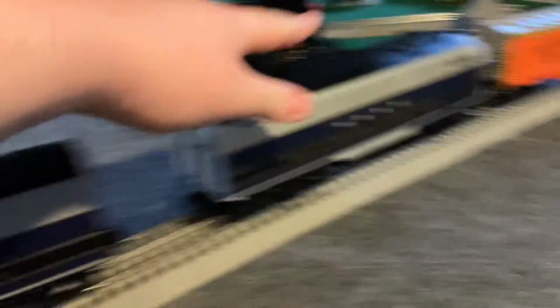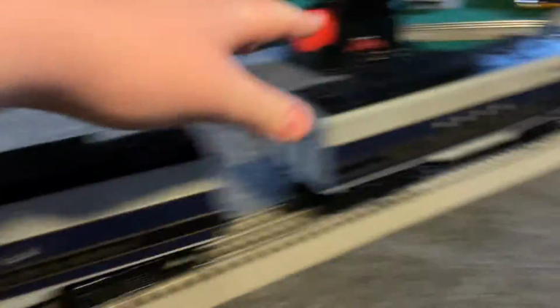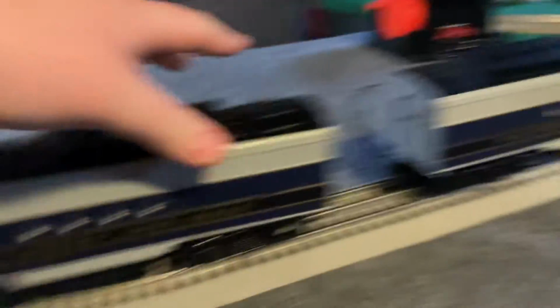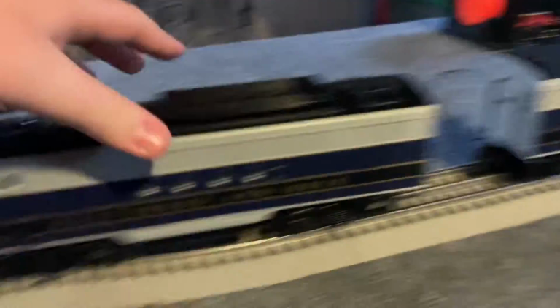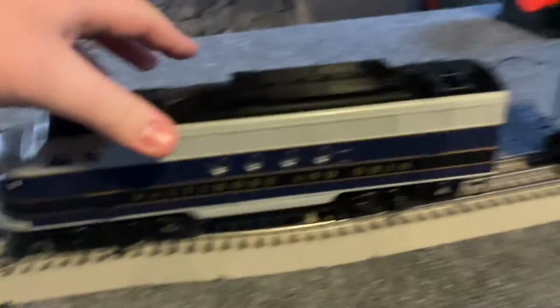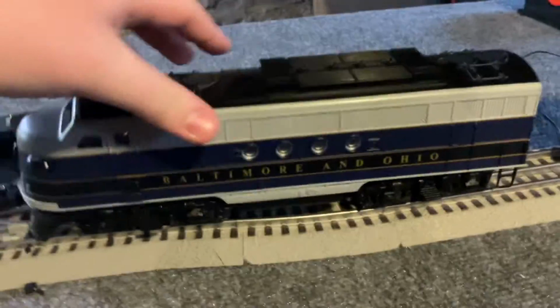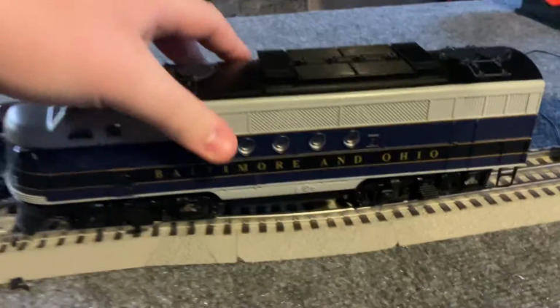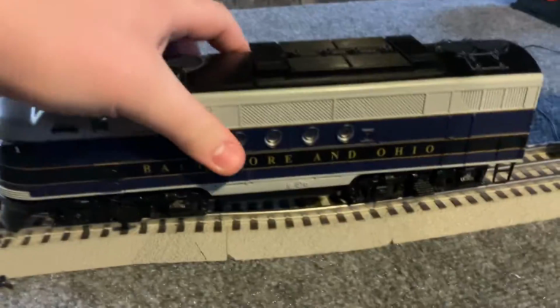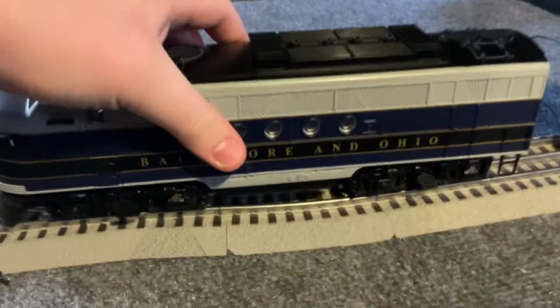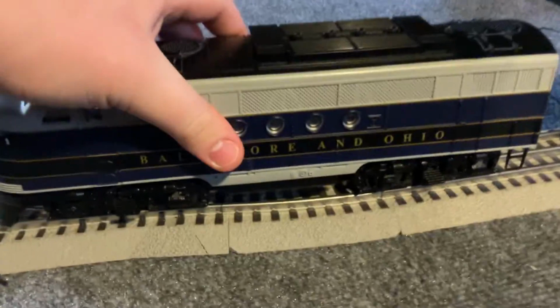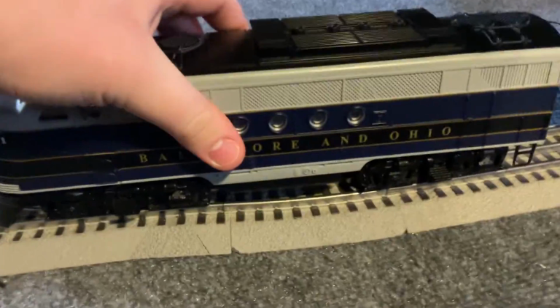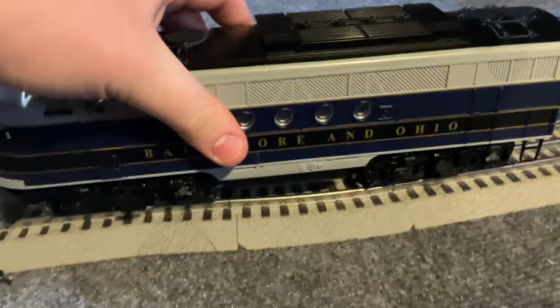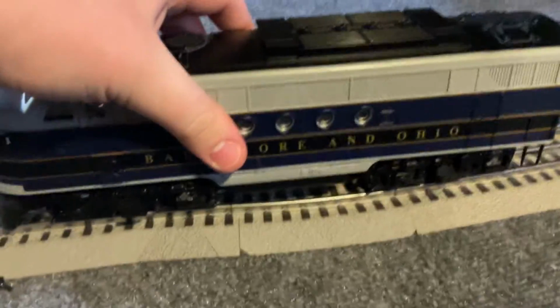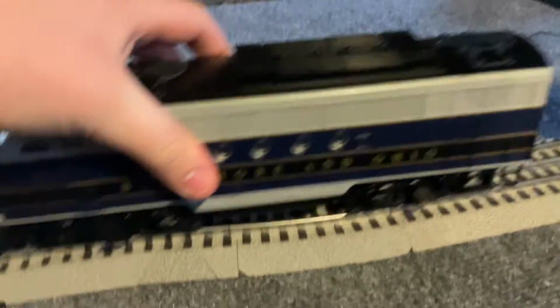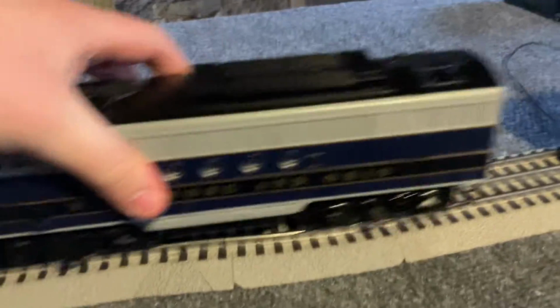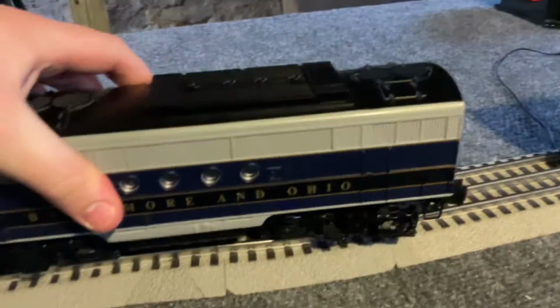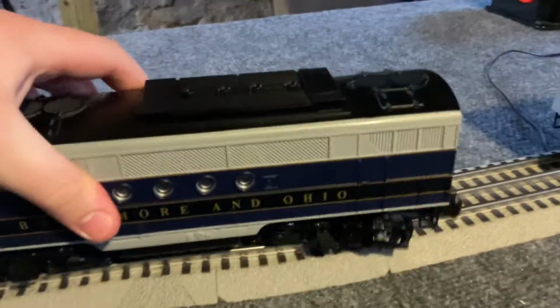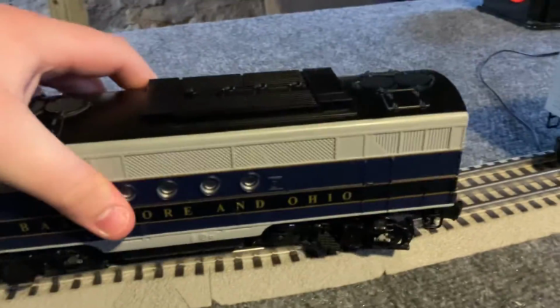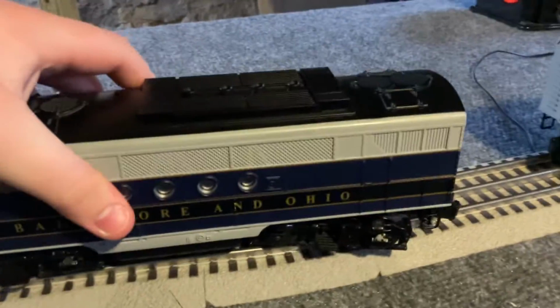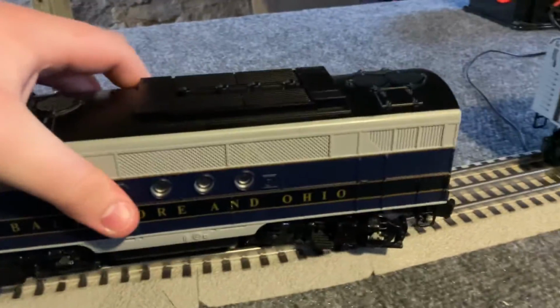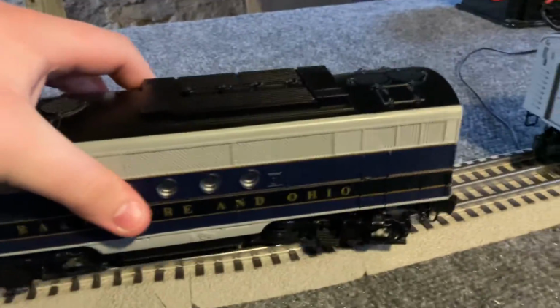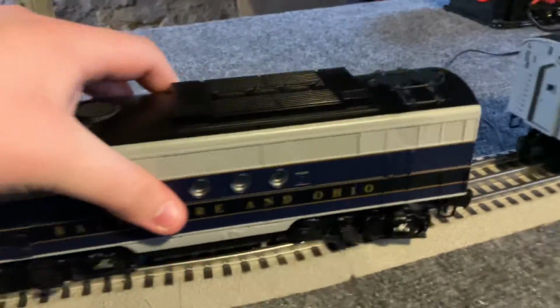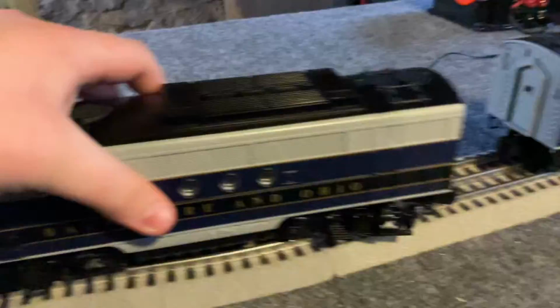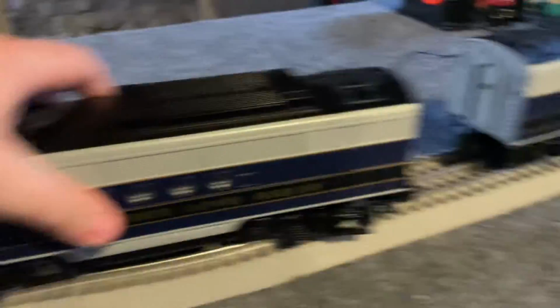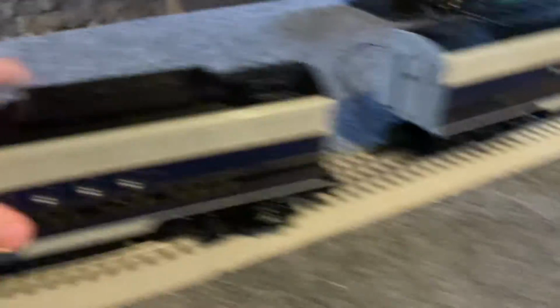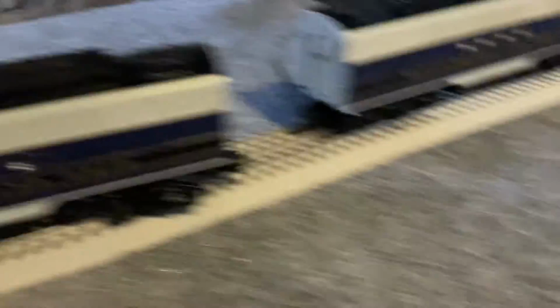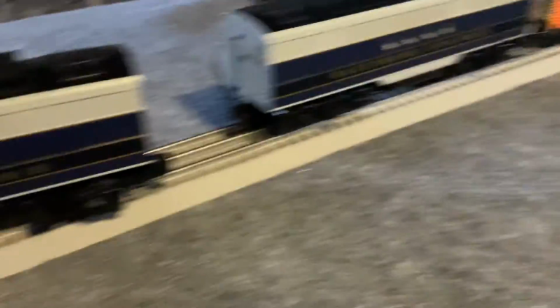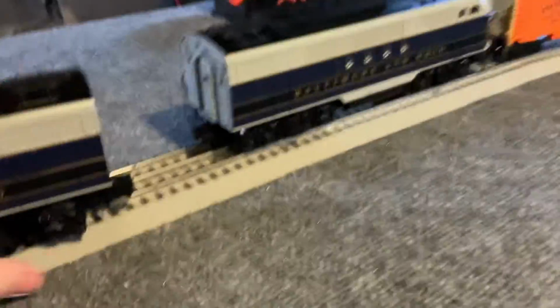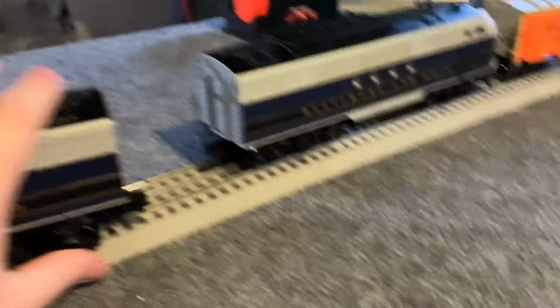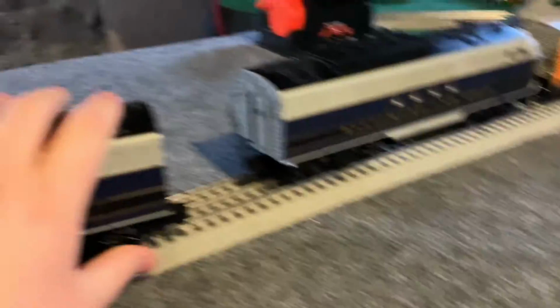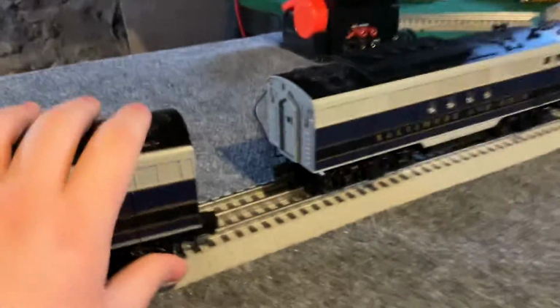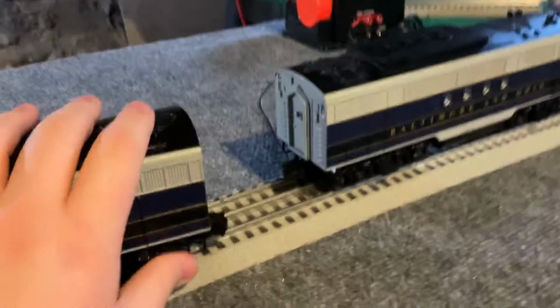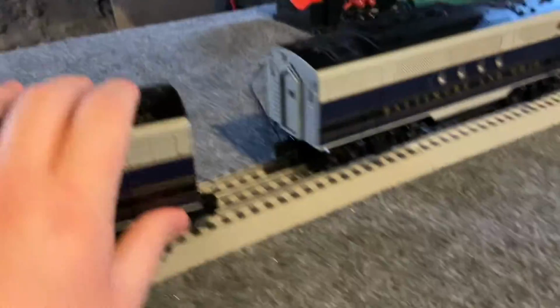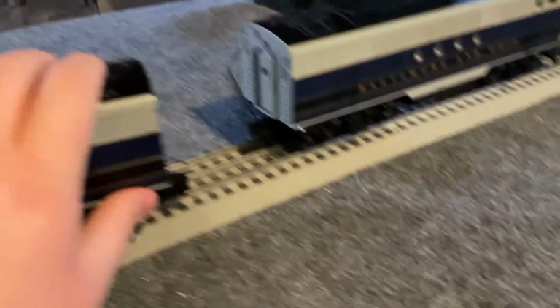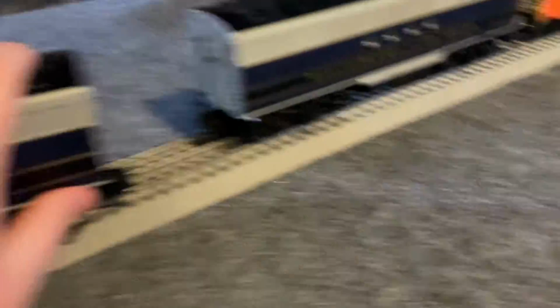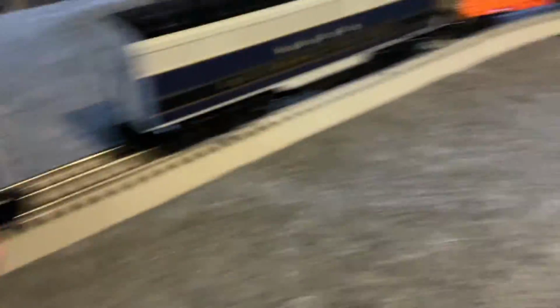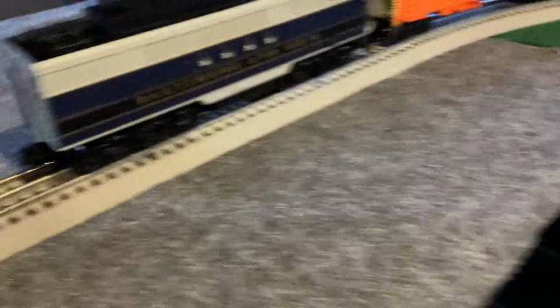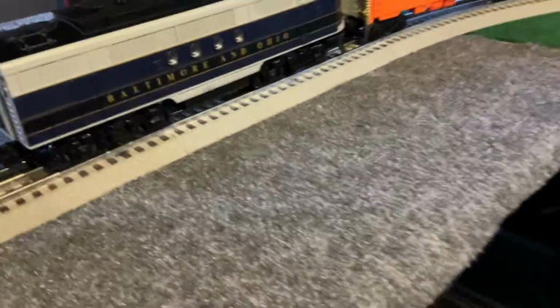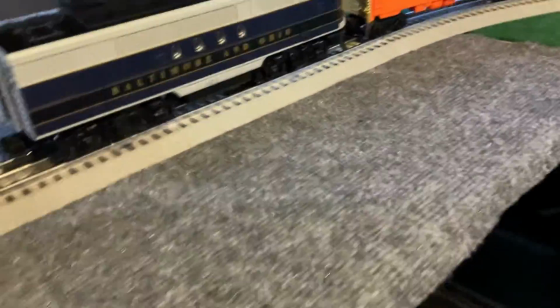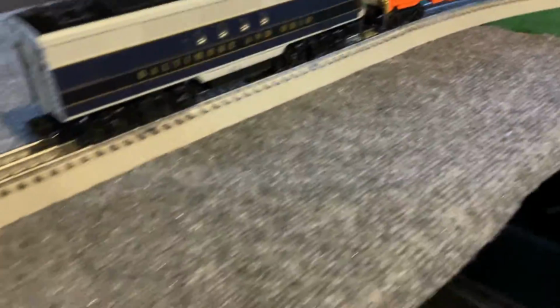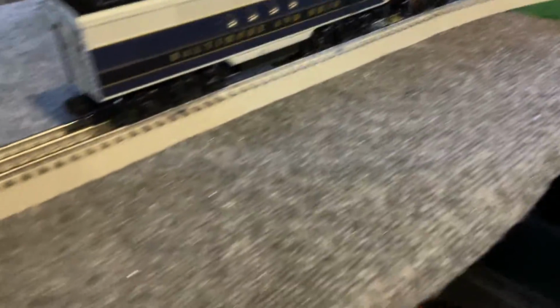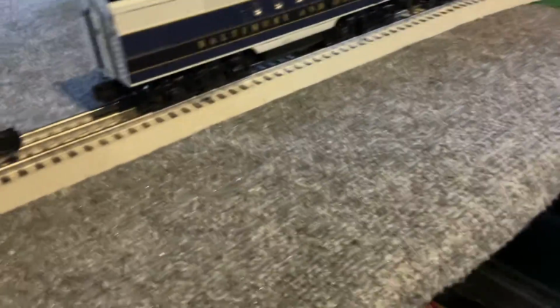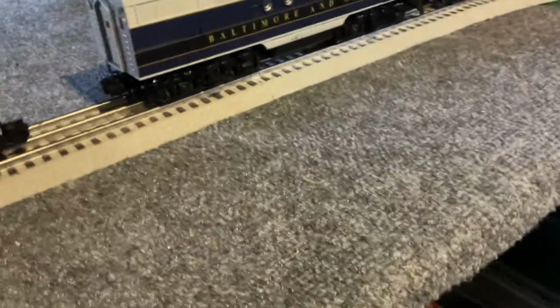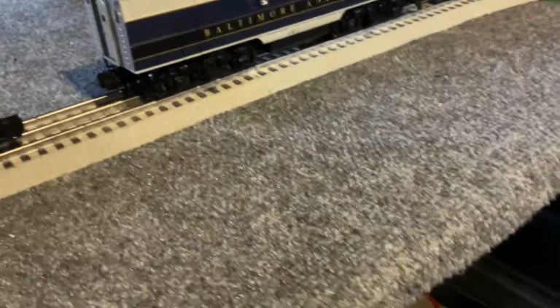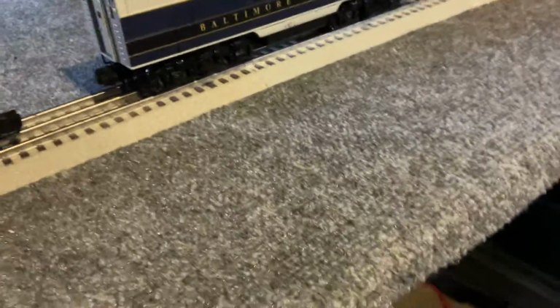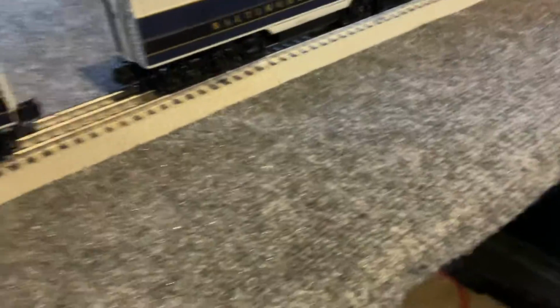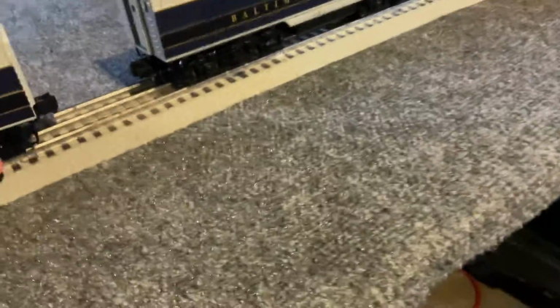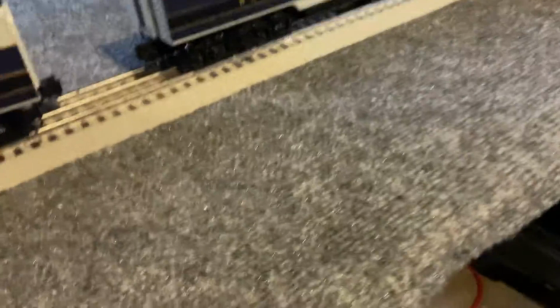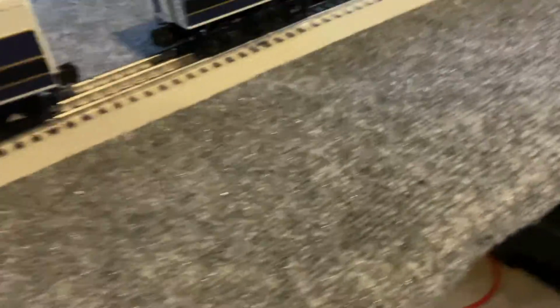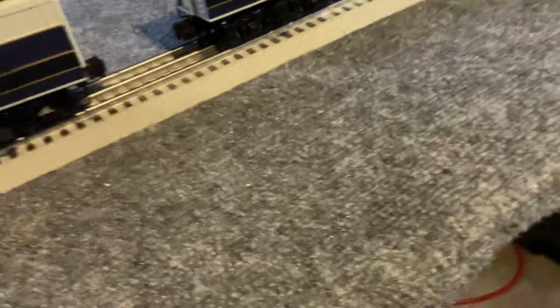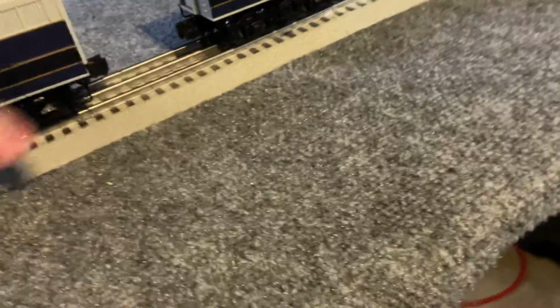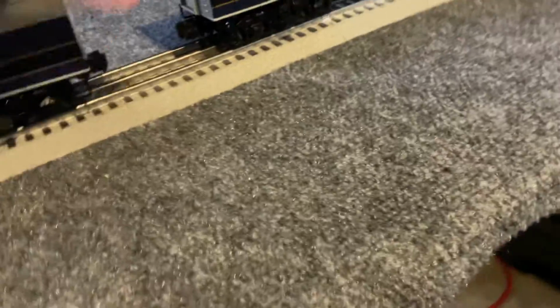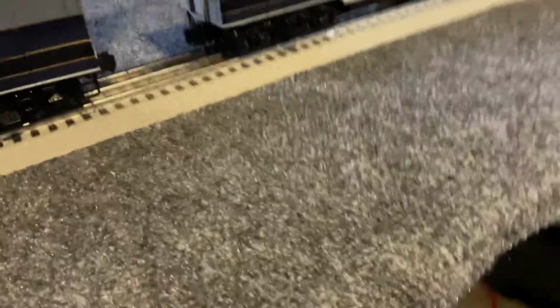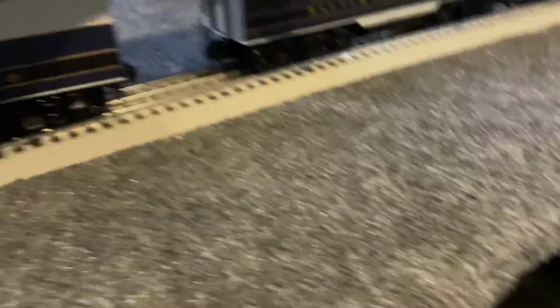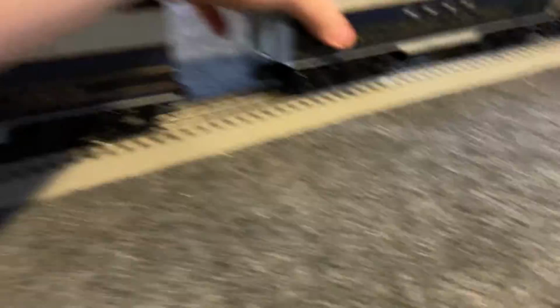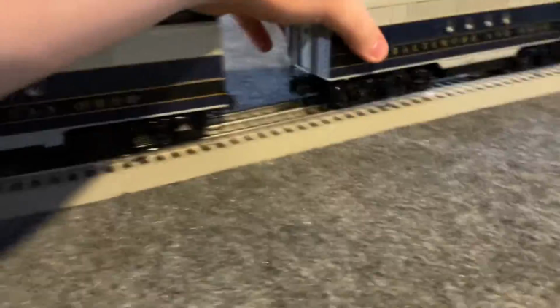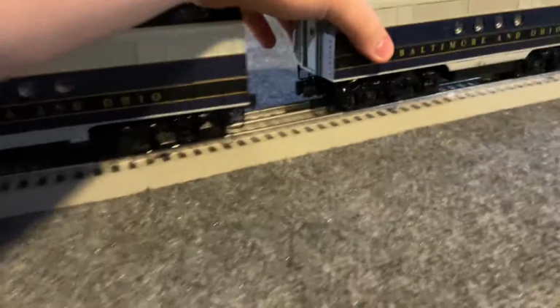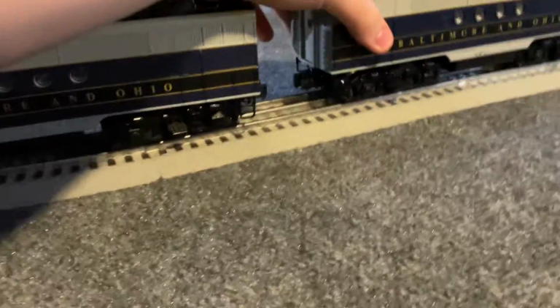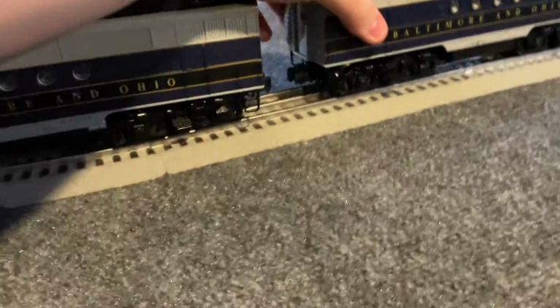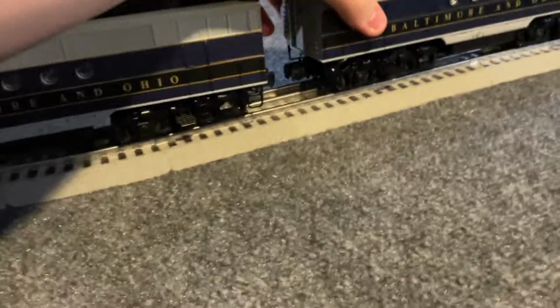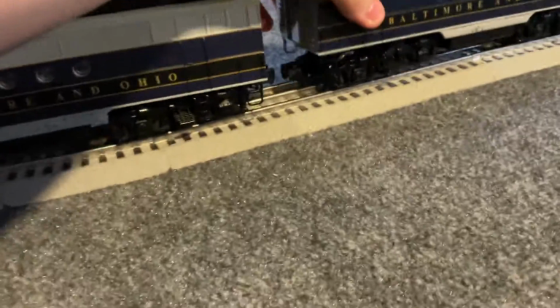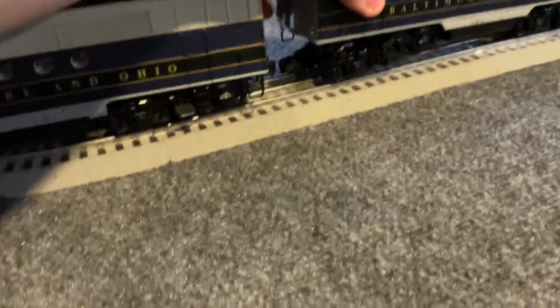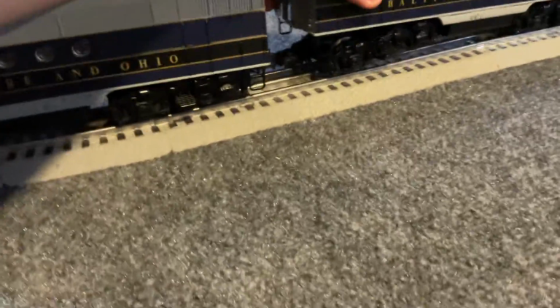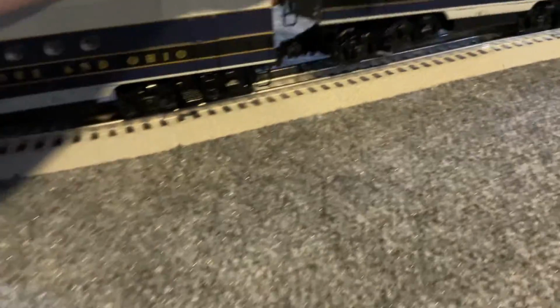Want to see proof? Here's proof — see, it derails. See, it derails. Anyway, back to the video.